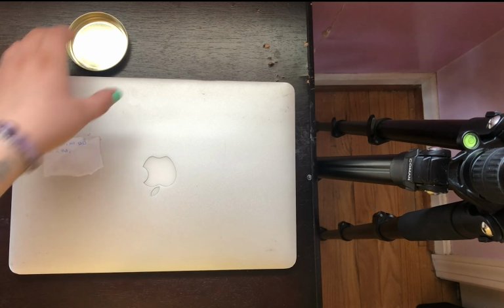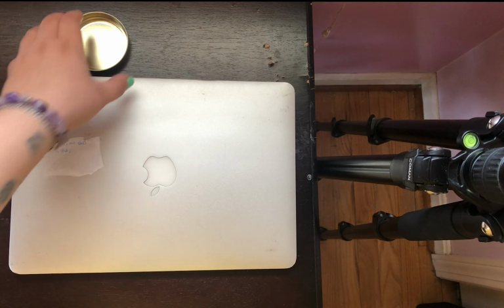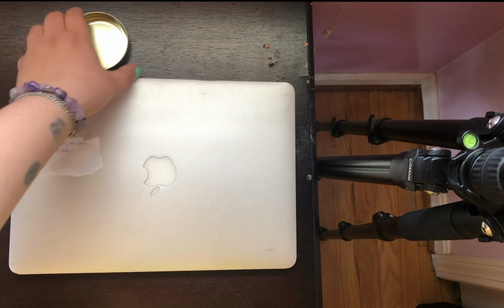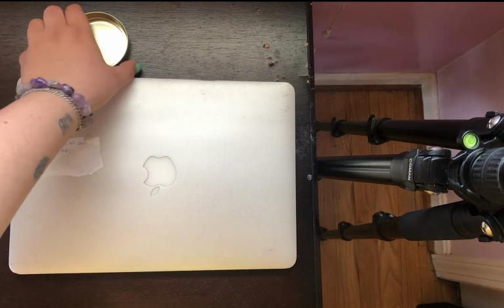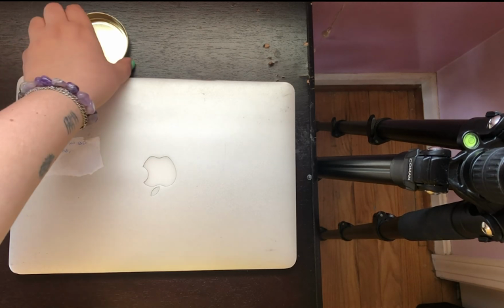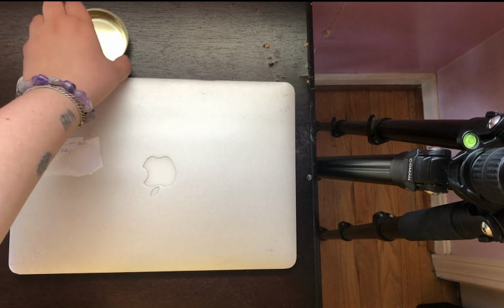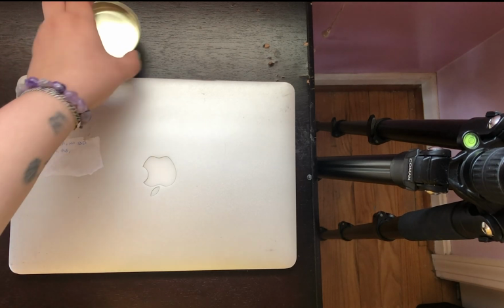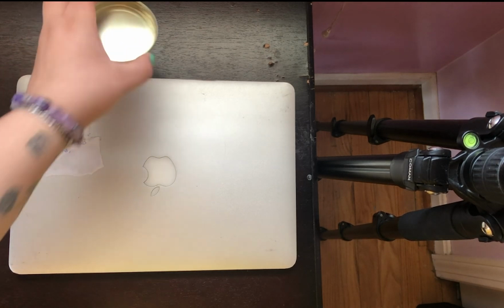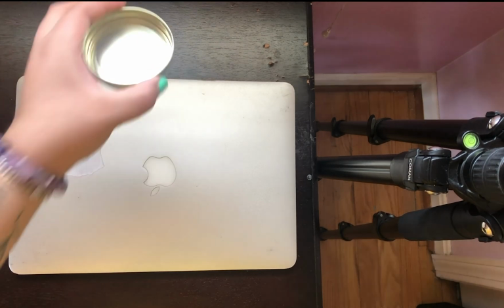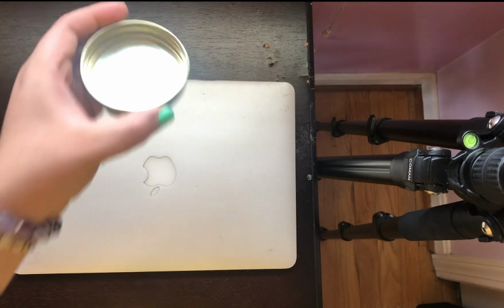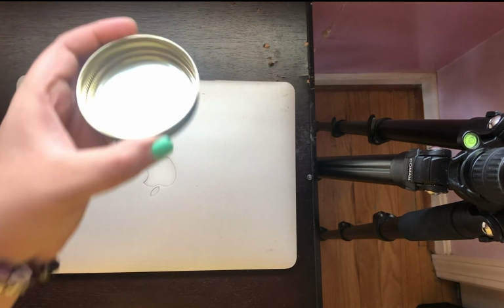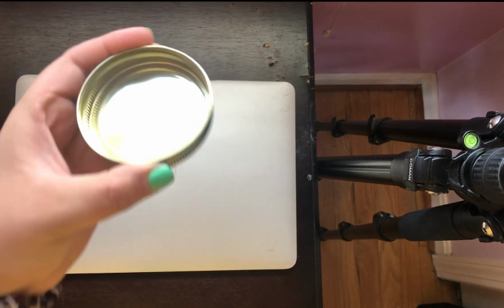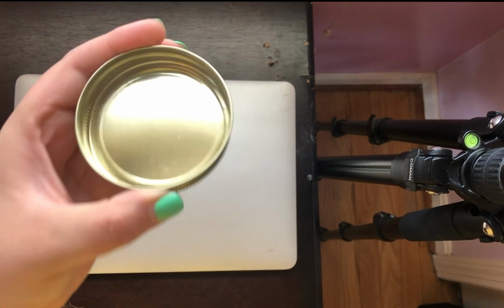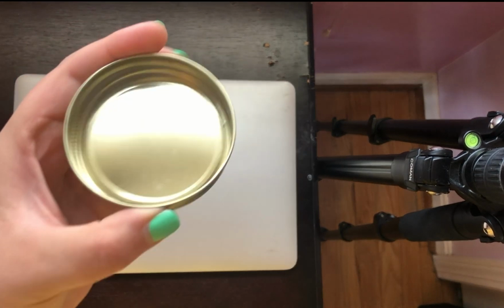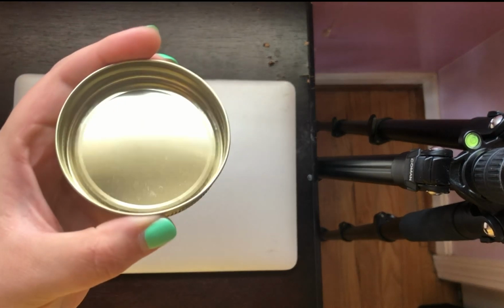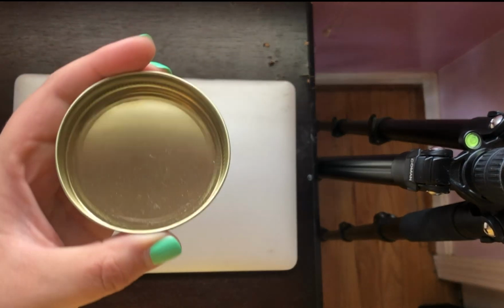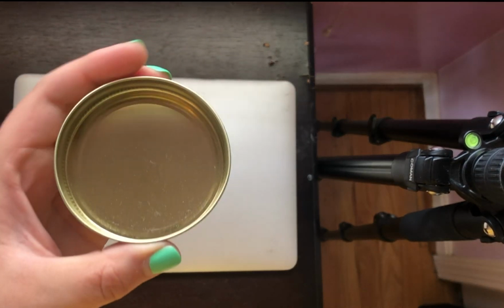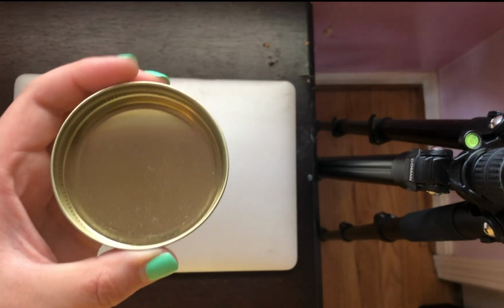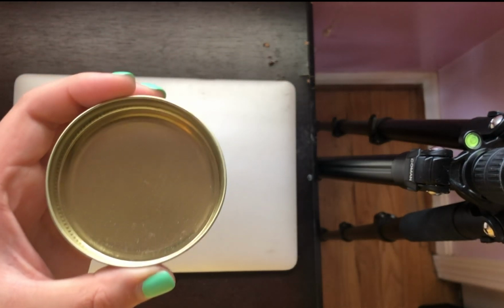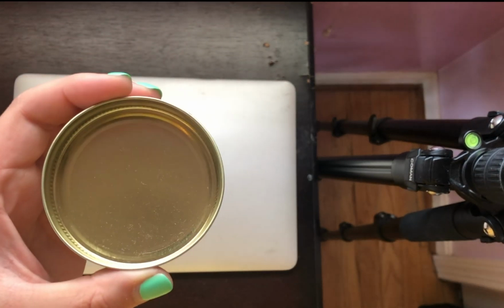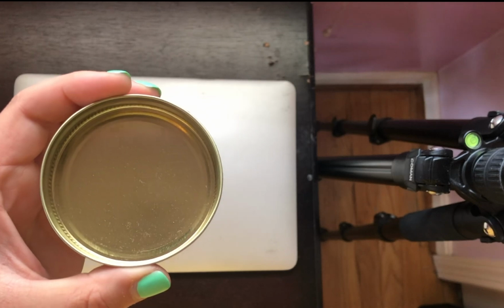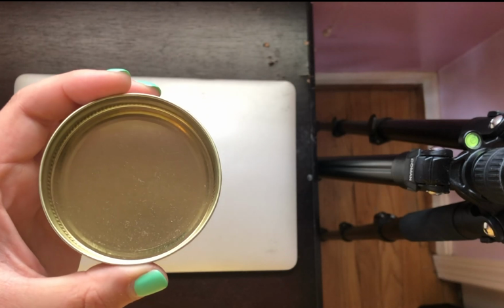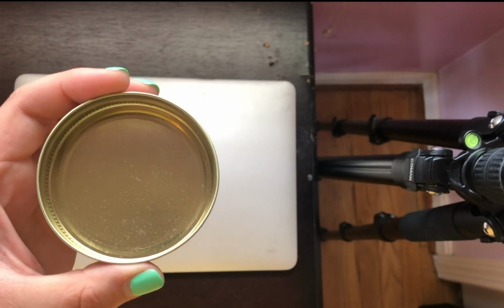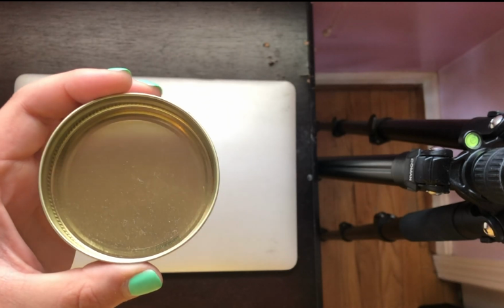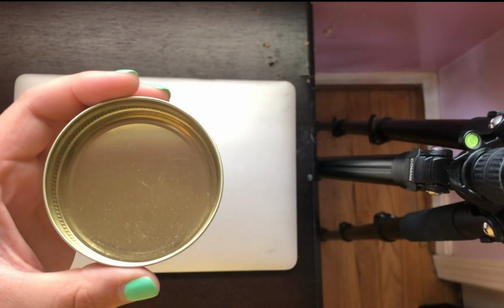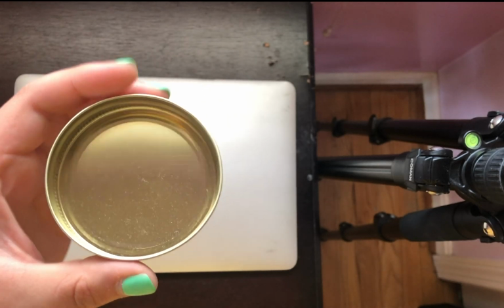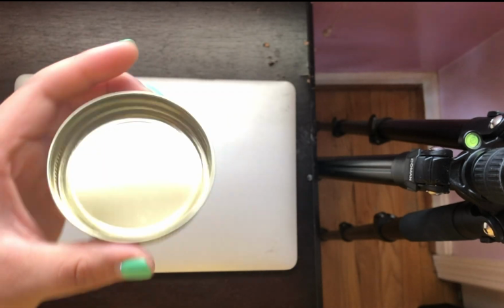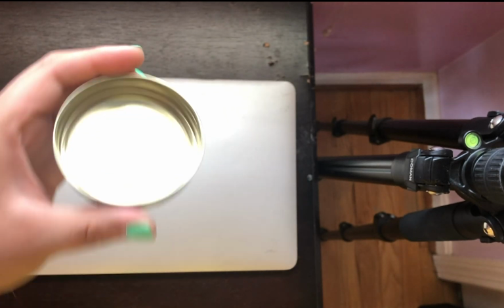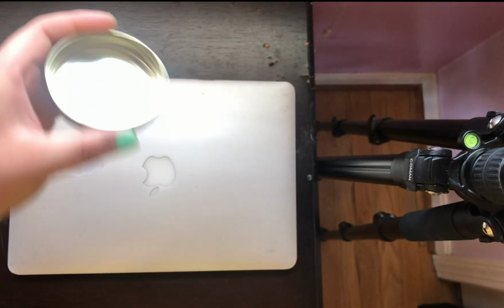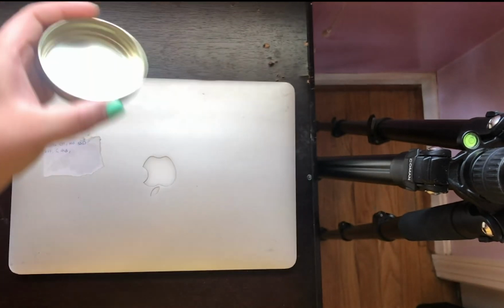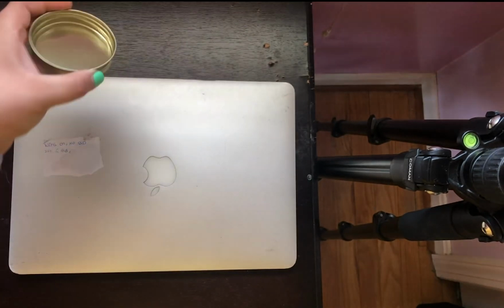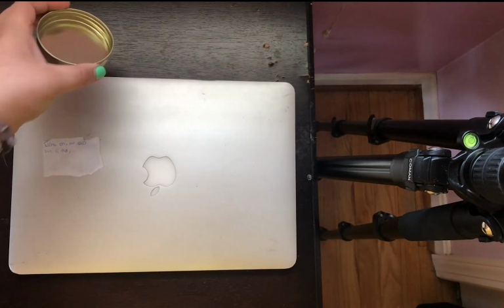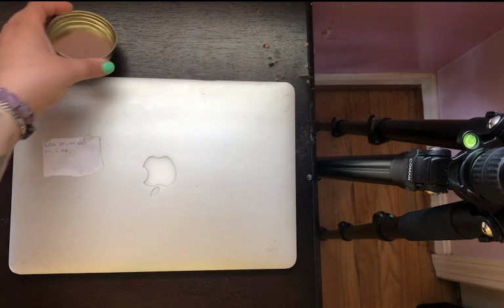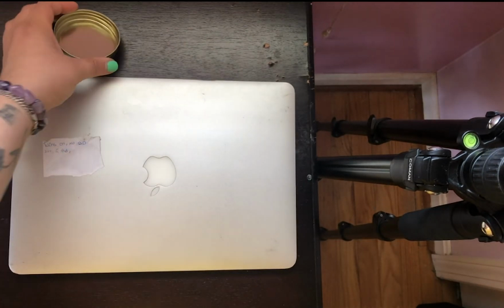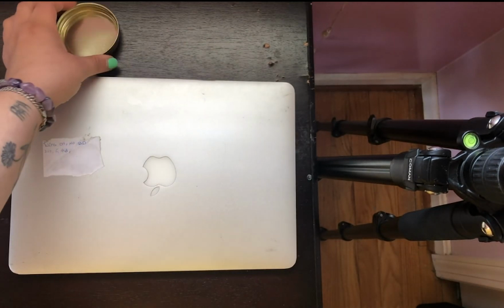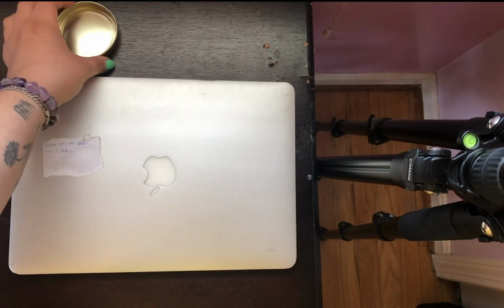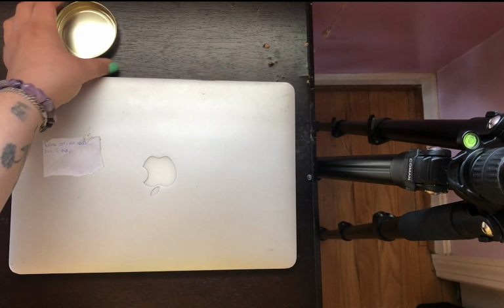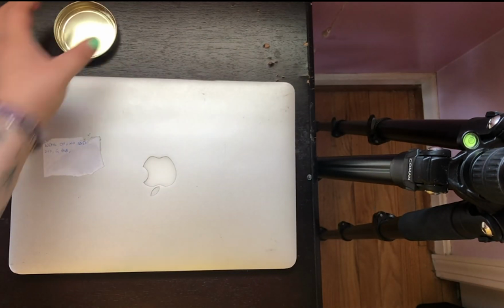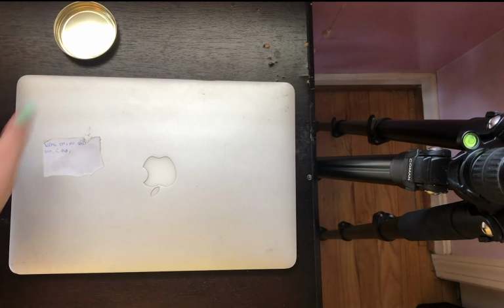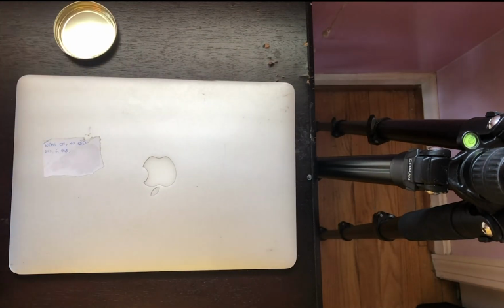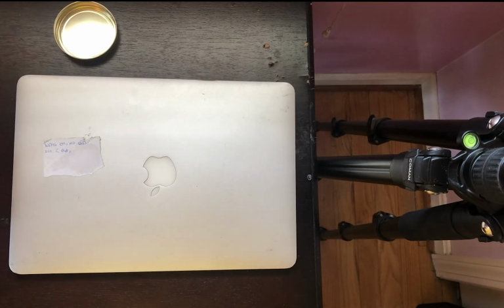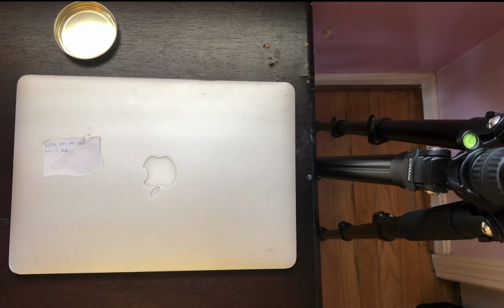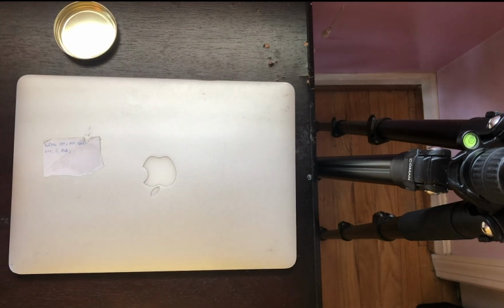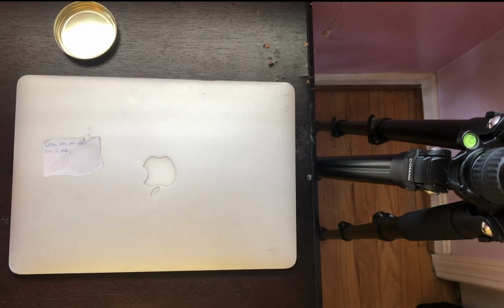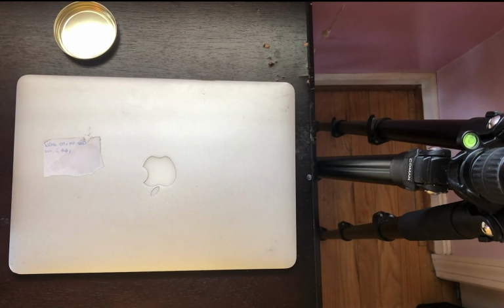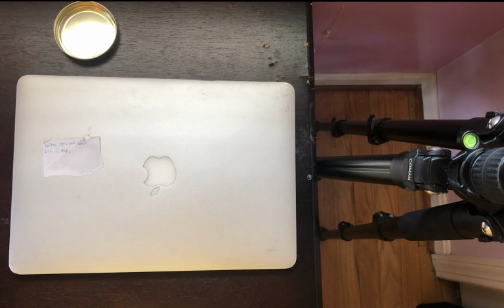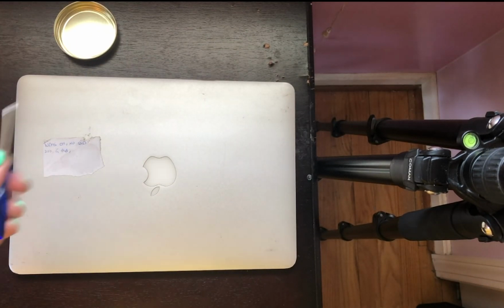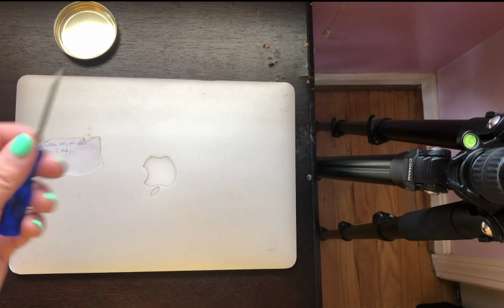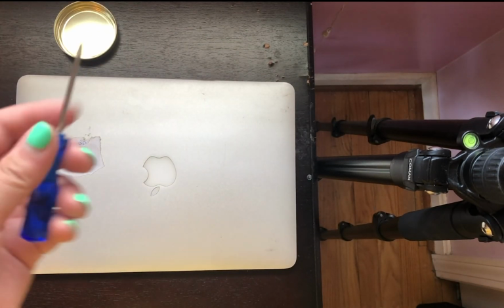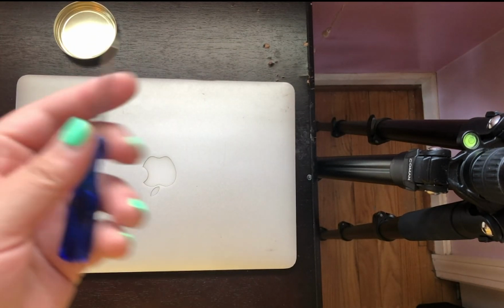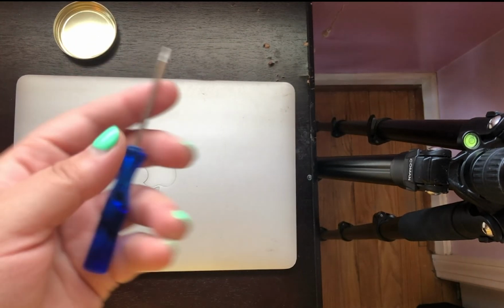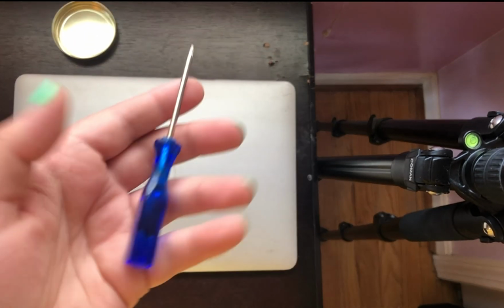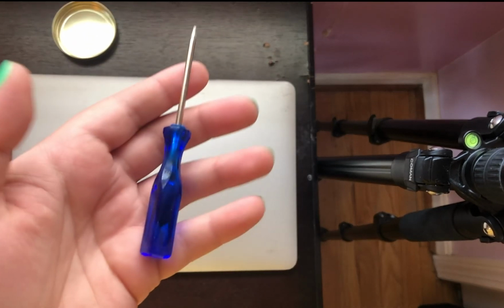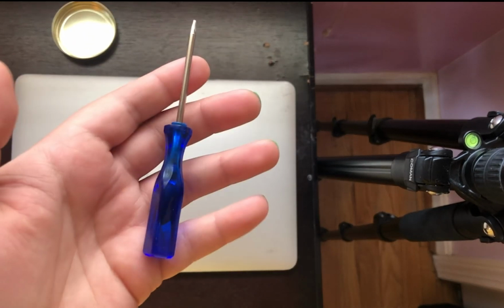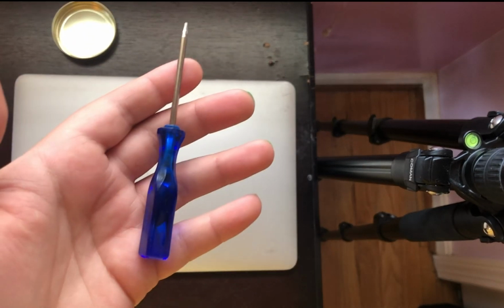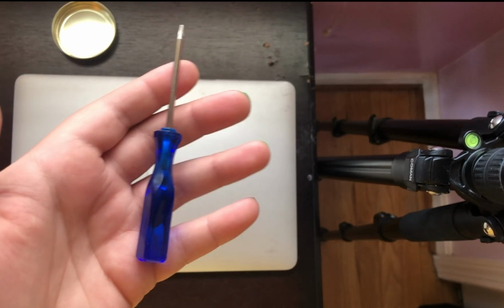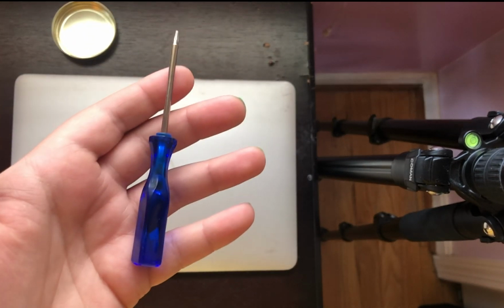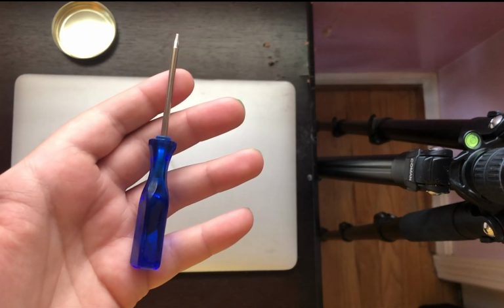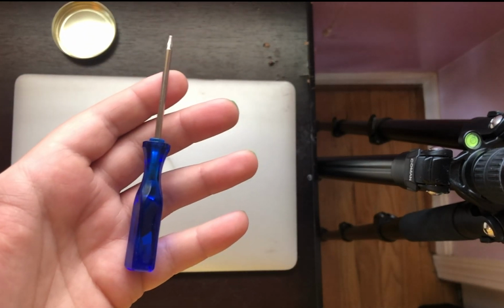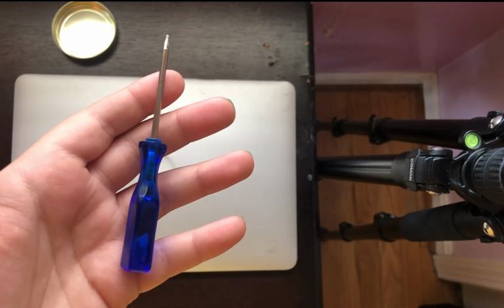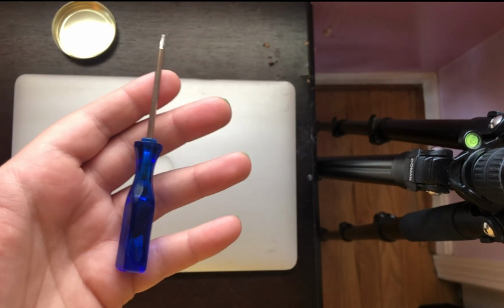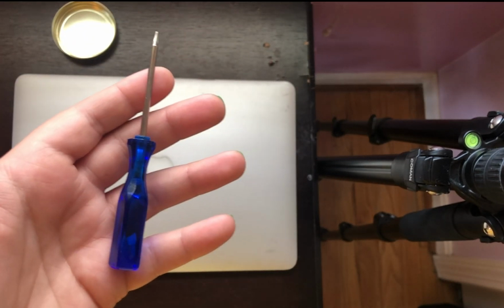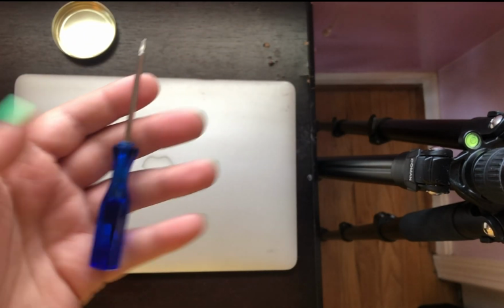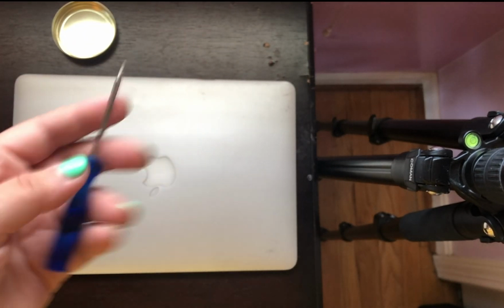First, what you'll need is your battery, a litter container to put your laptop screws in, and a screwdriver that comes with your purchase.